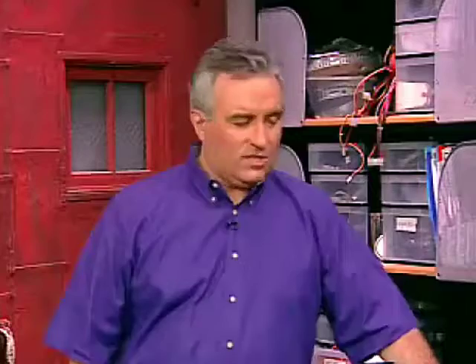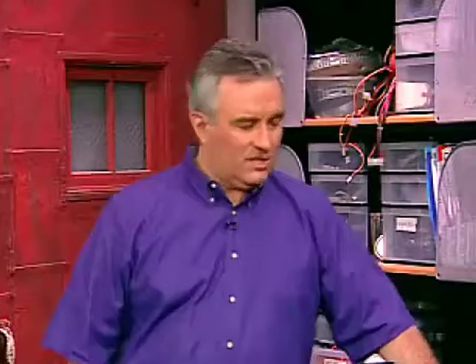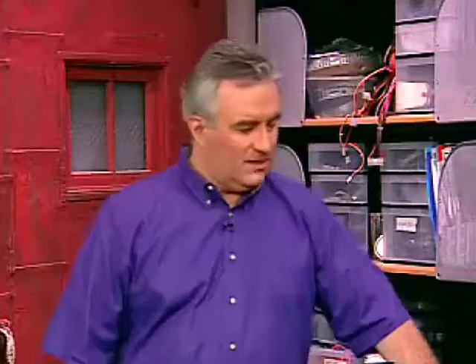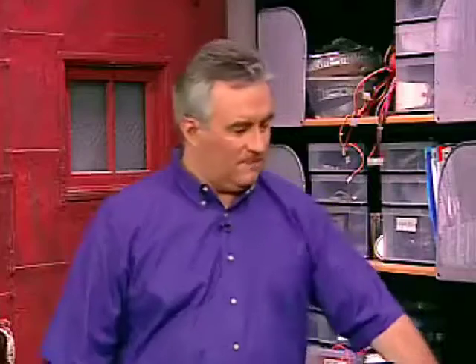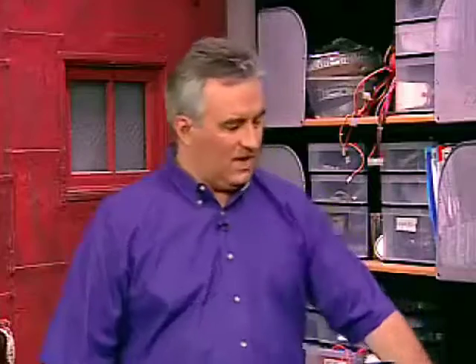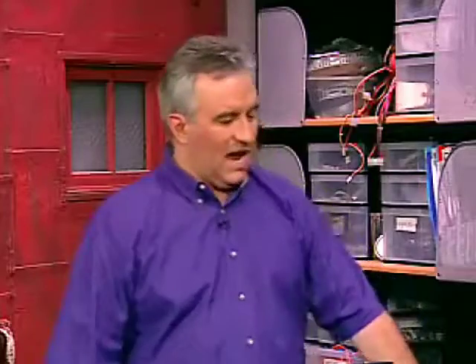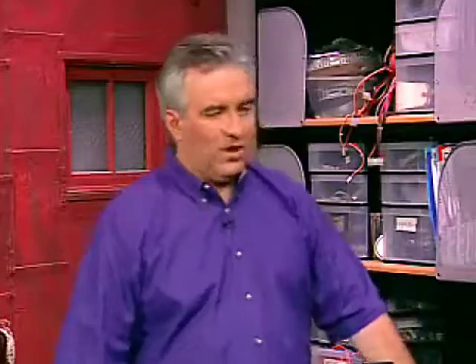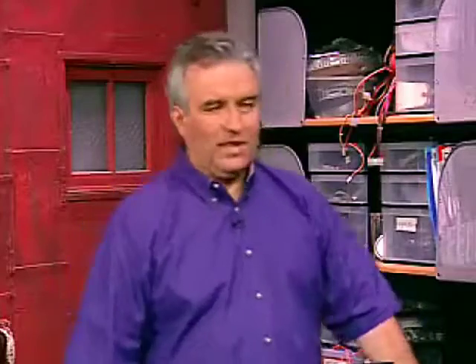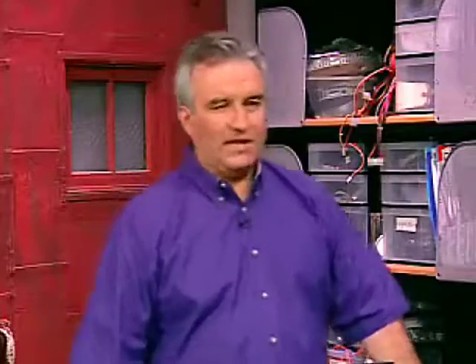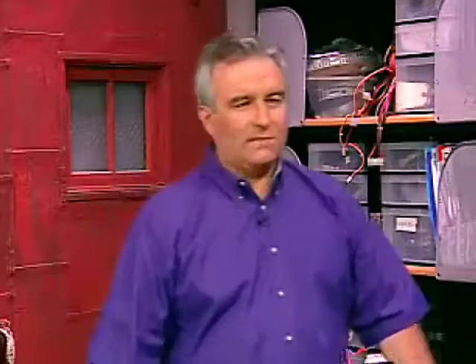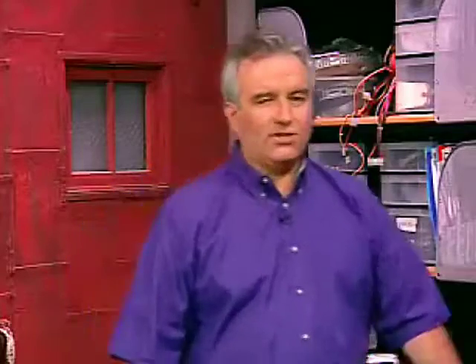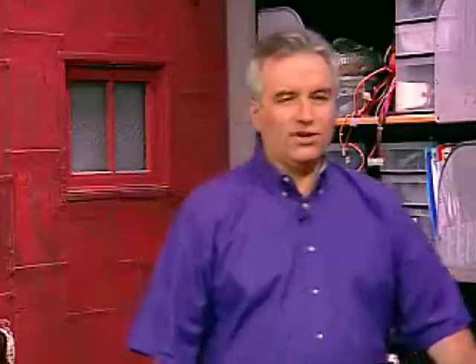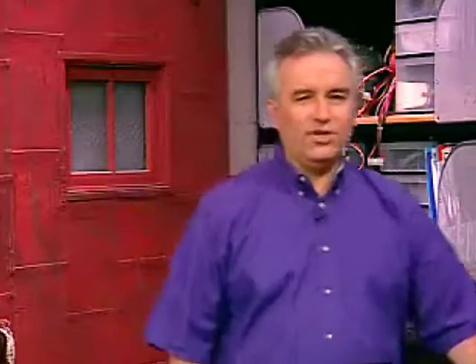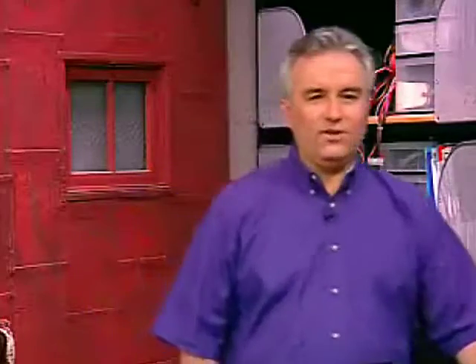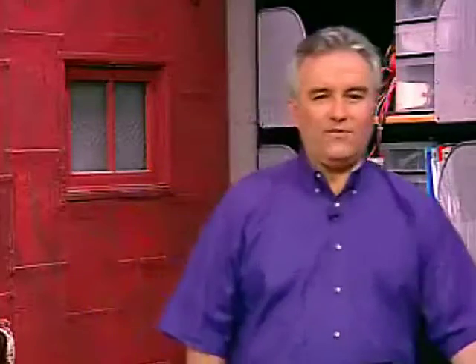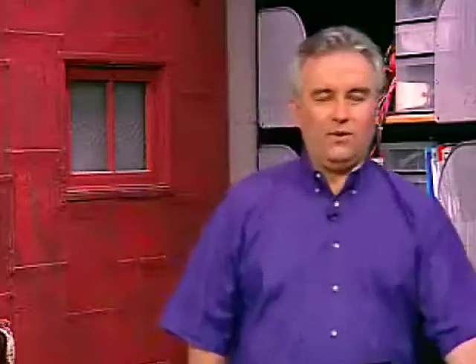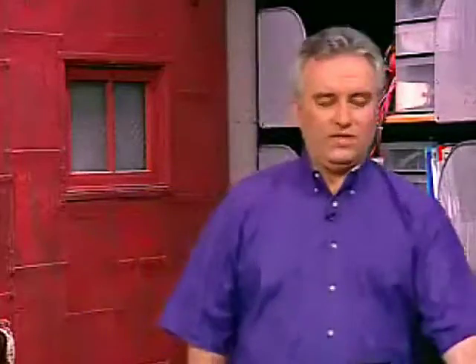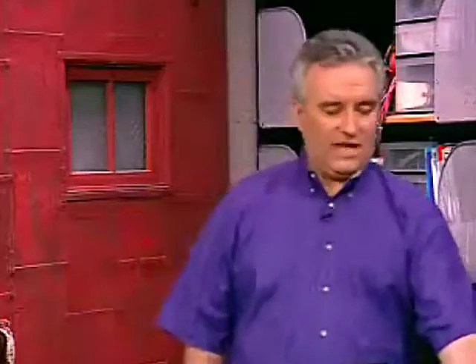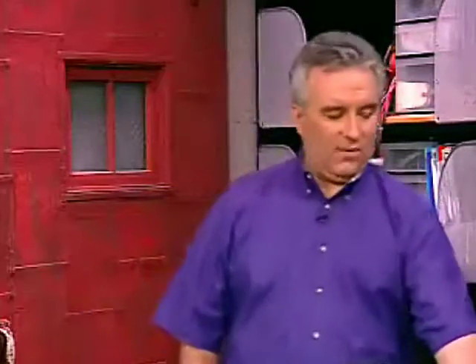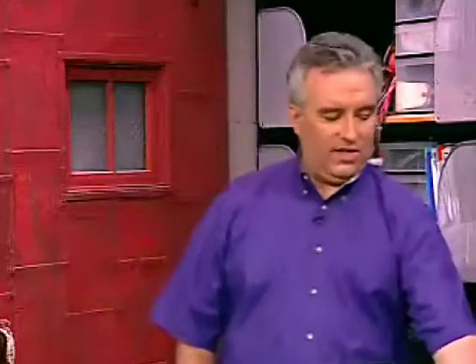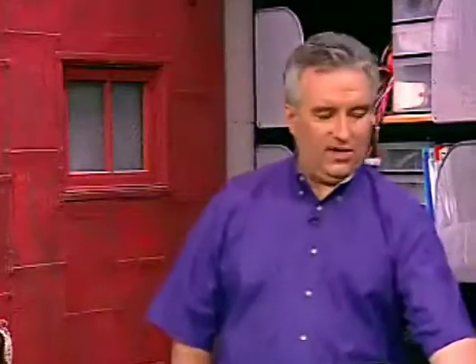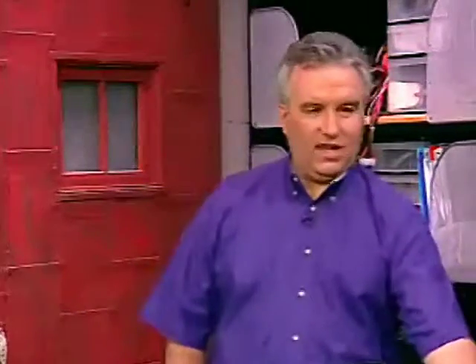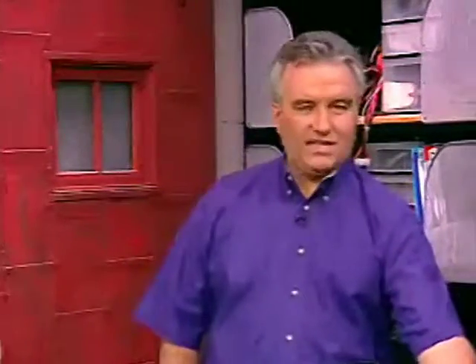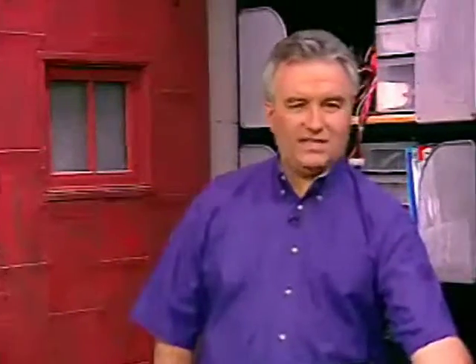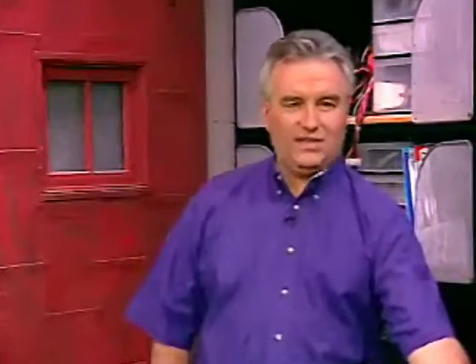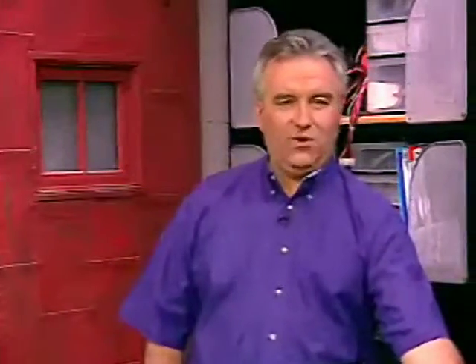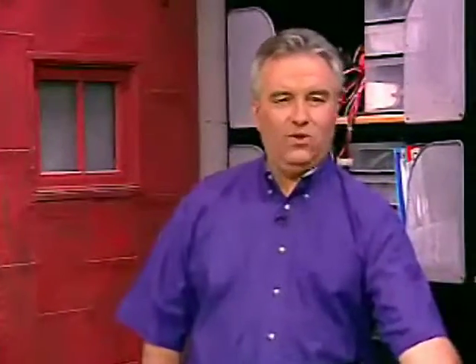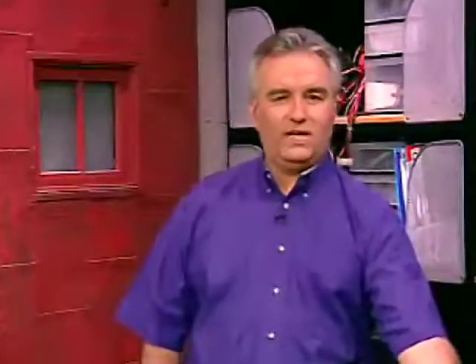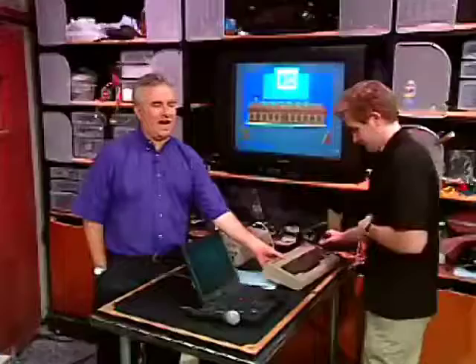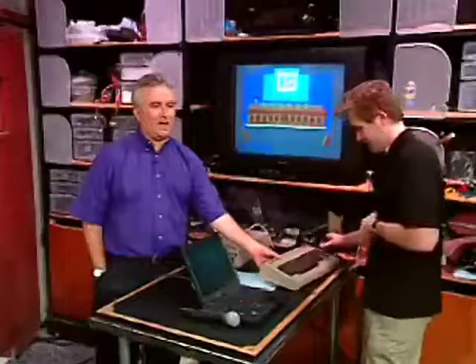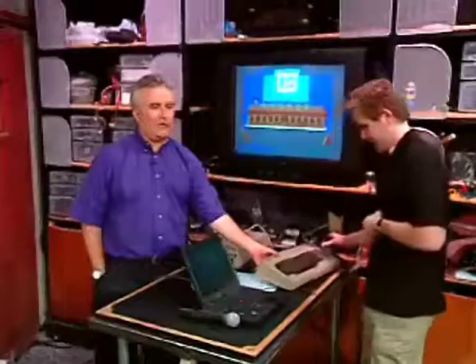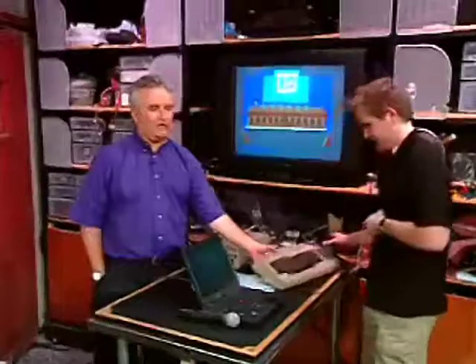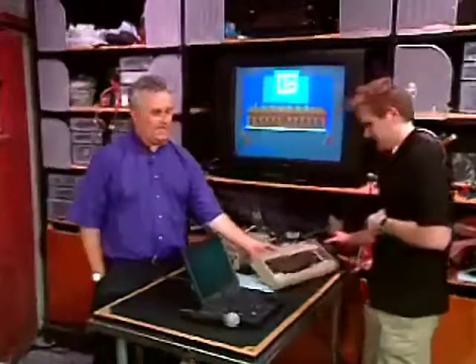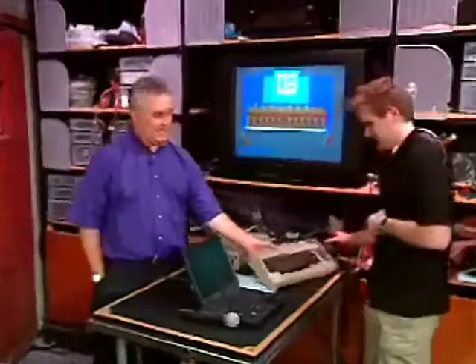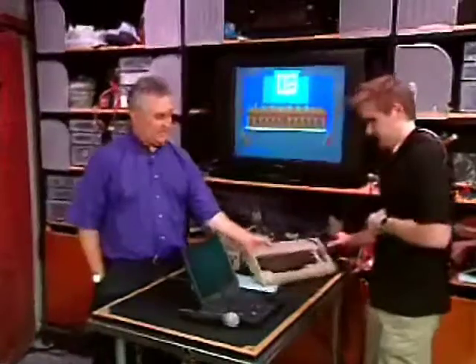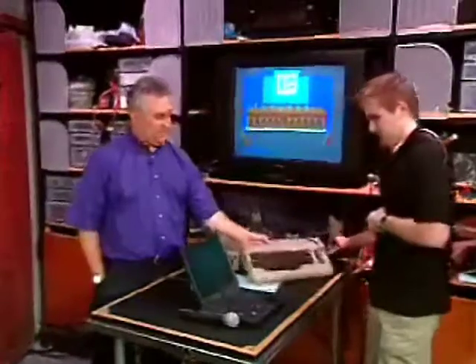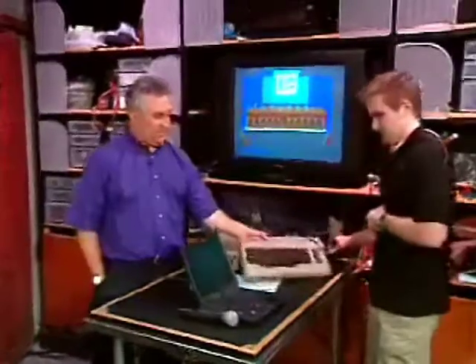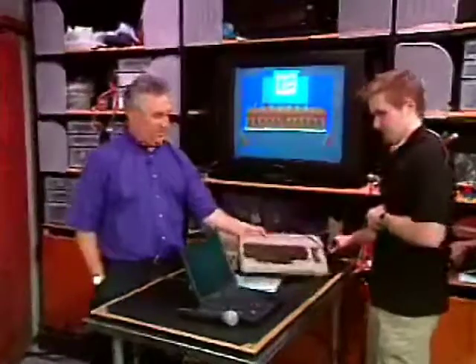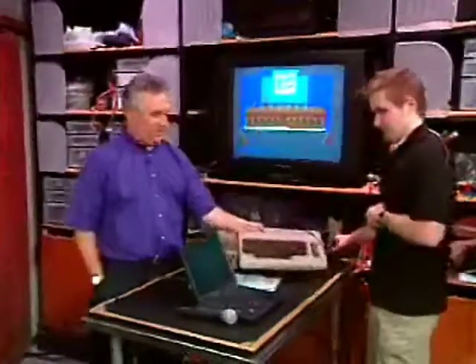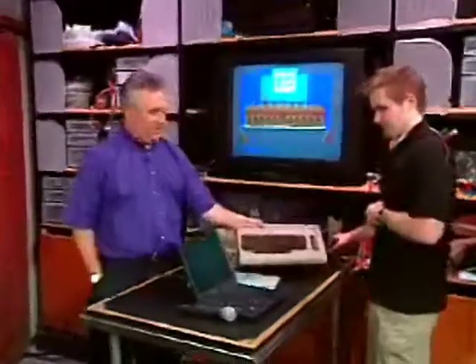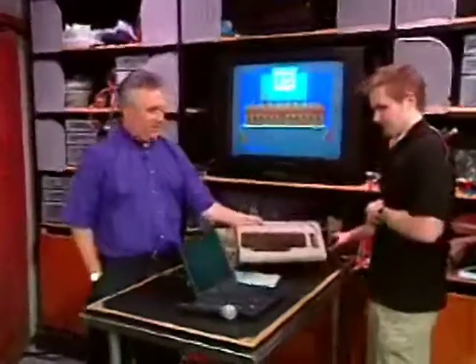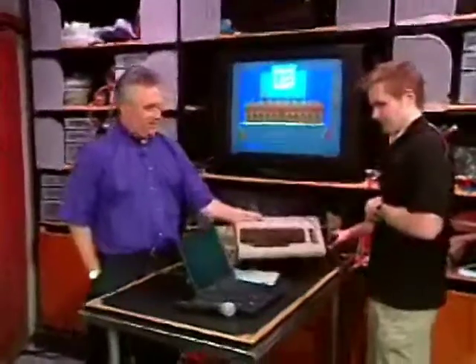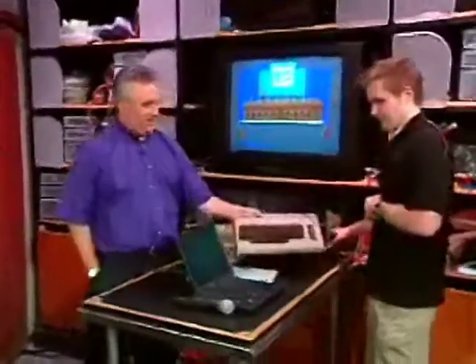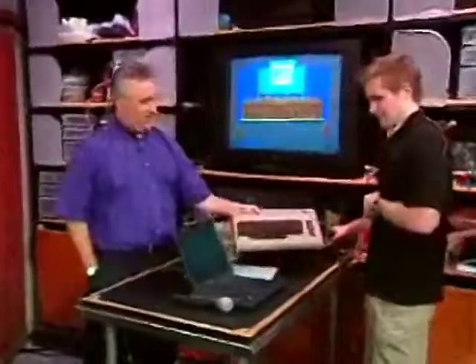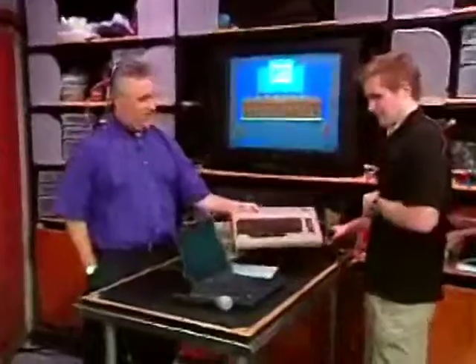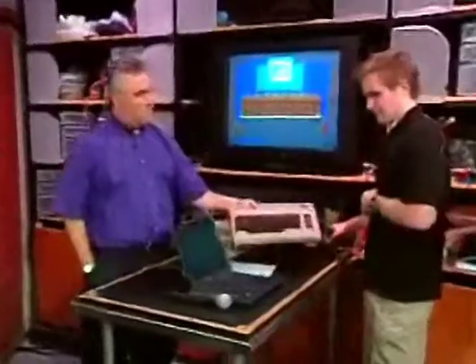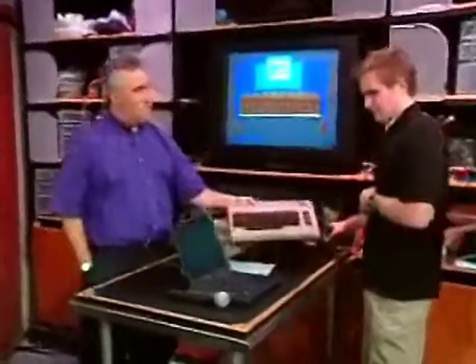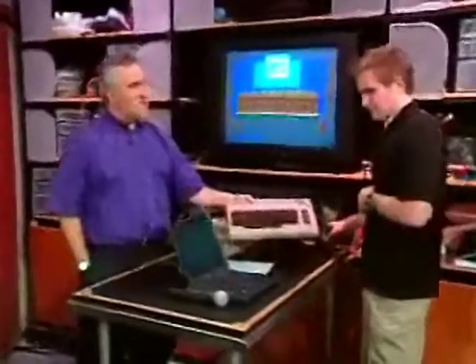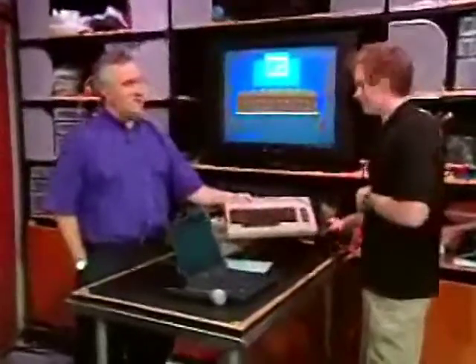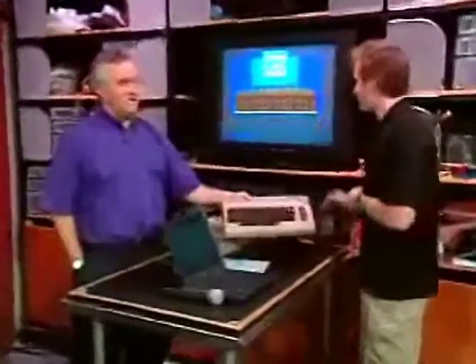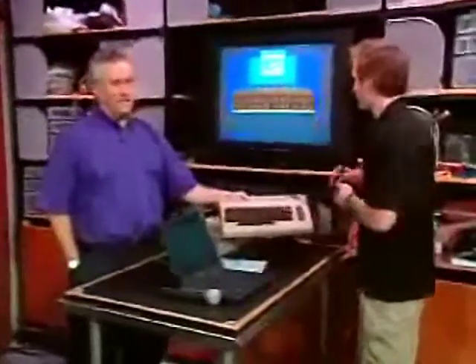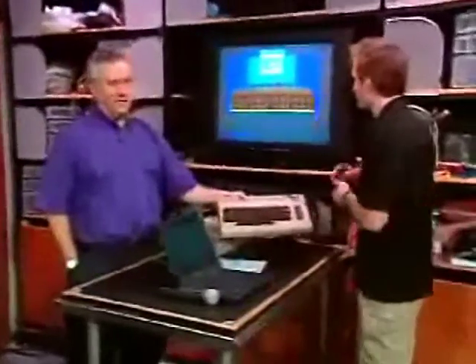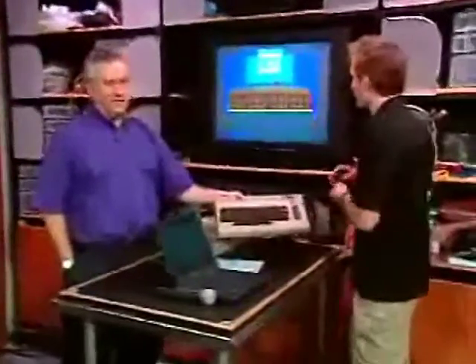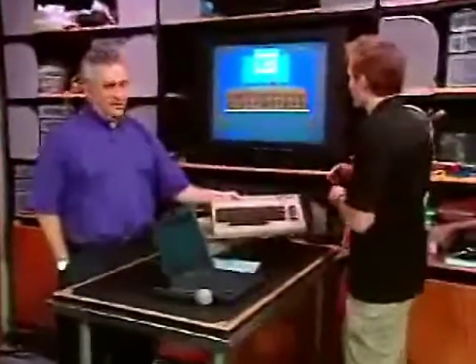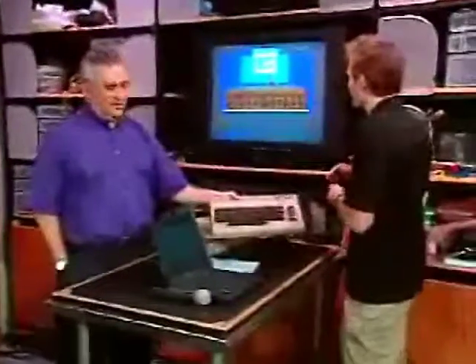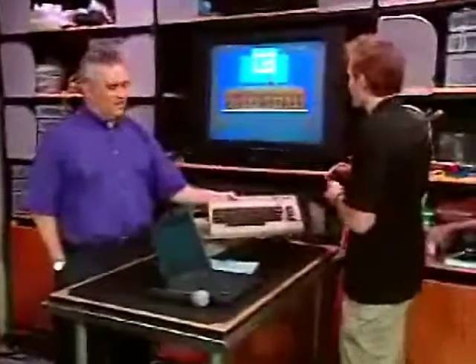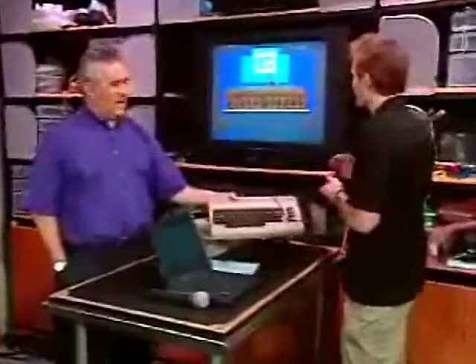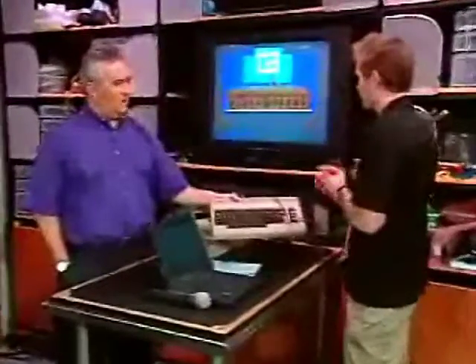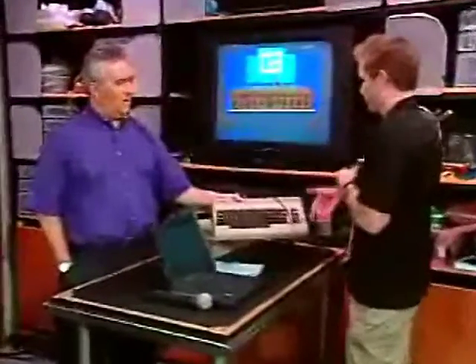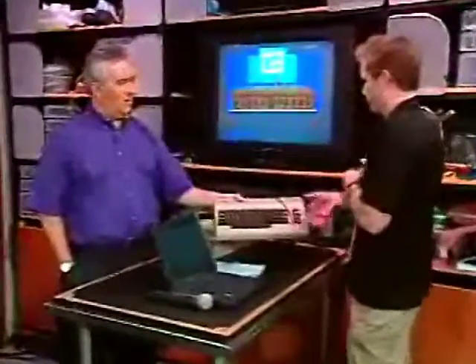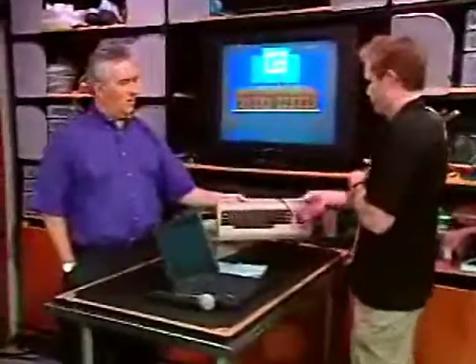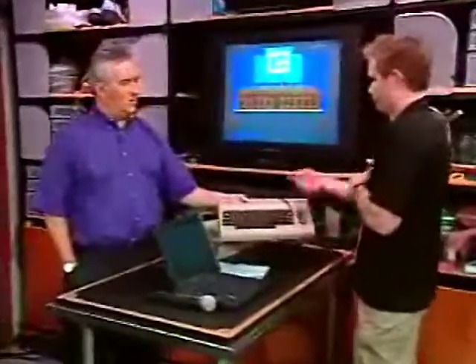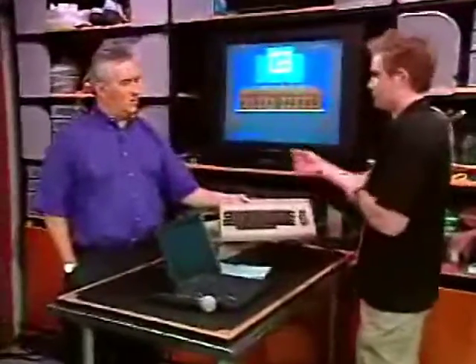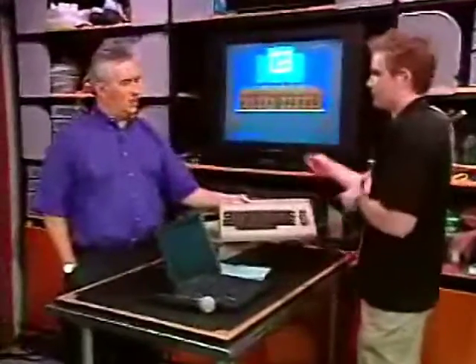You got one of these? I'm sure you do. Everyone's got one in their closet. An old Commodore 64. They sold millions of these things. Back in when? When was it, Joshua?